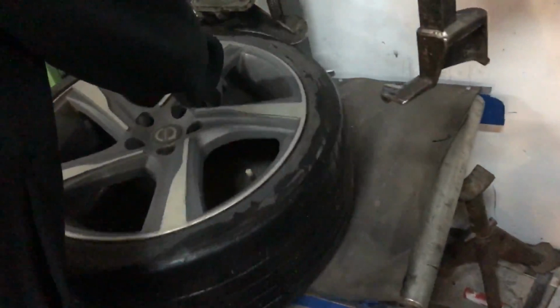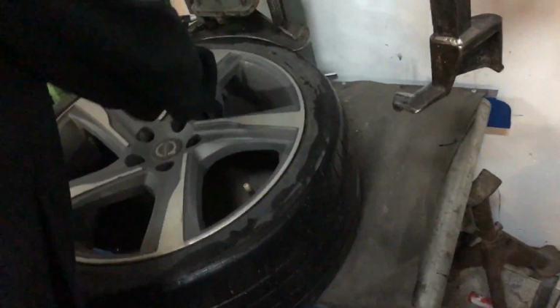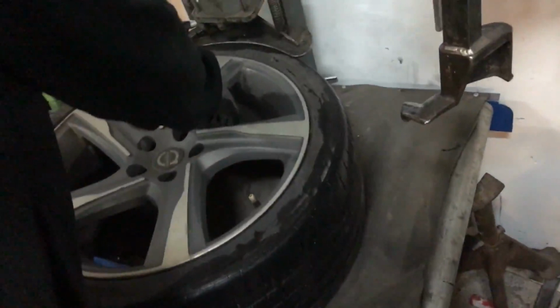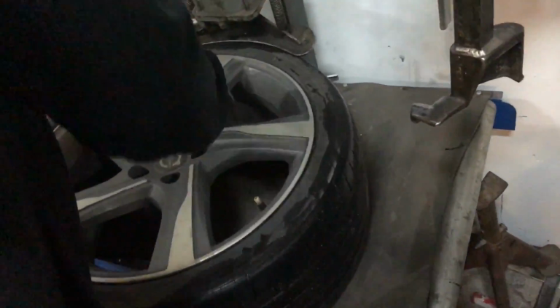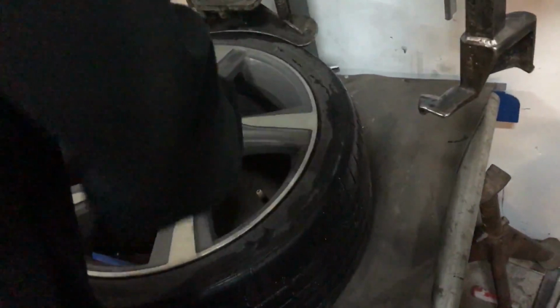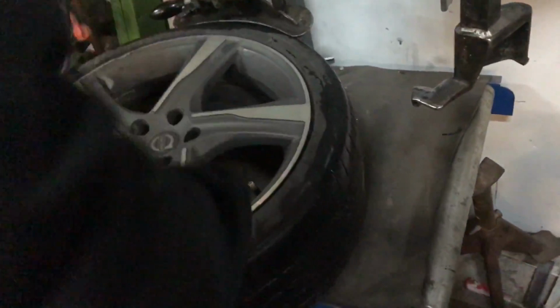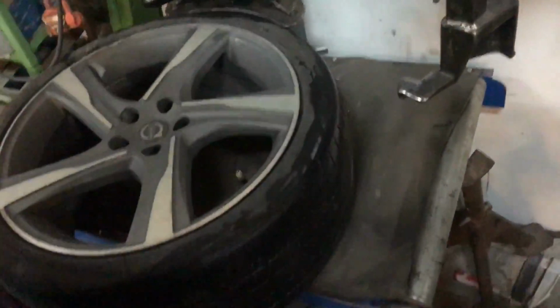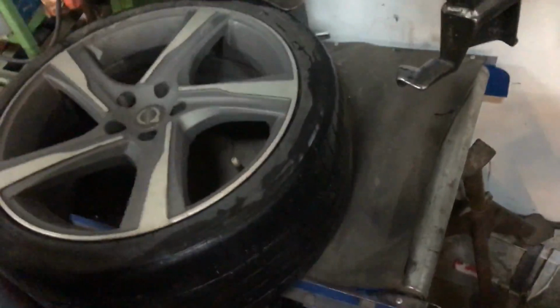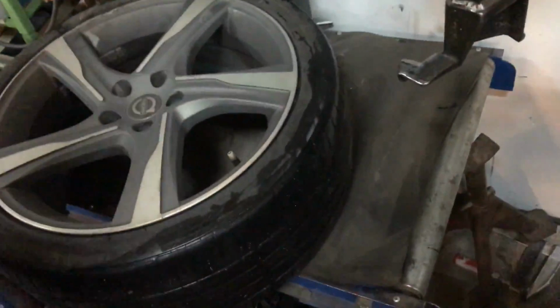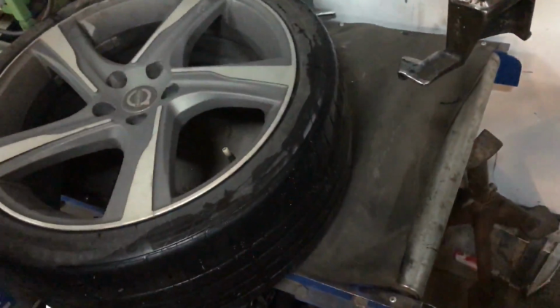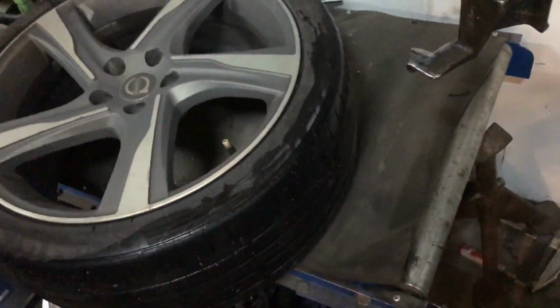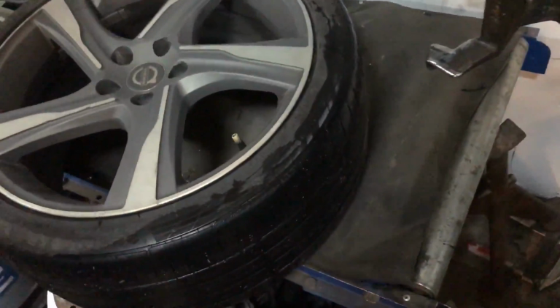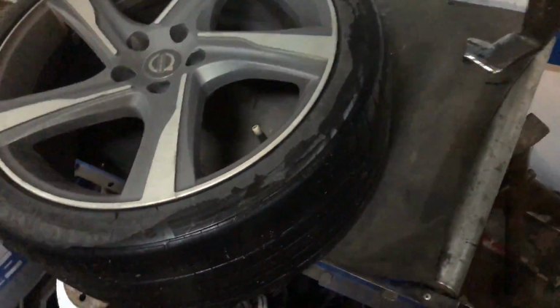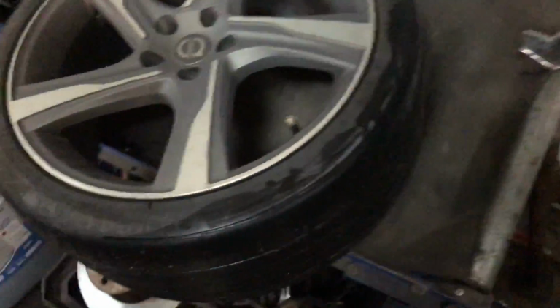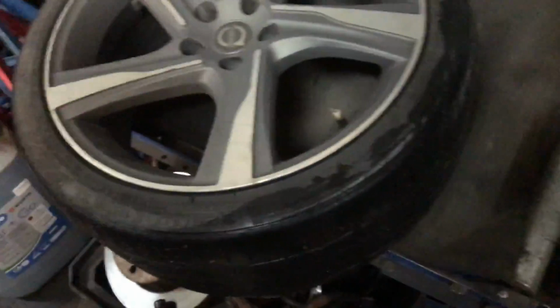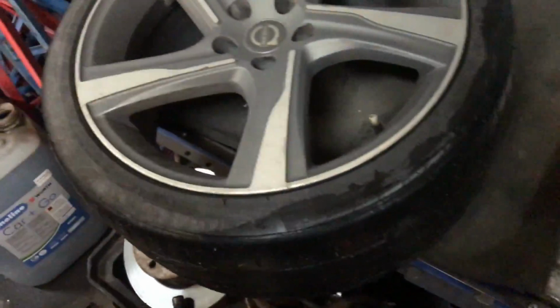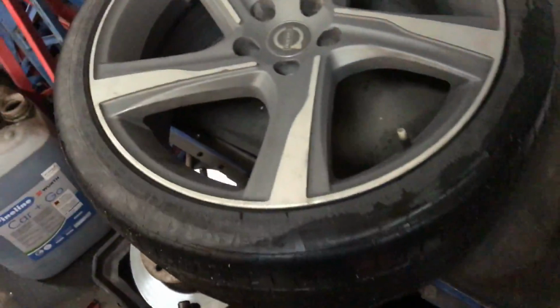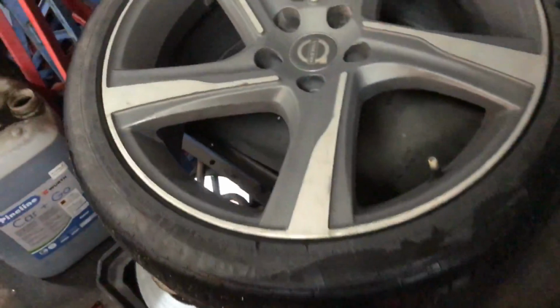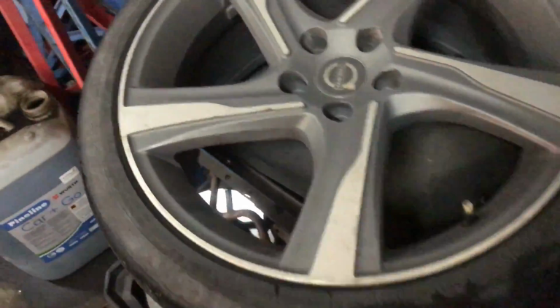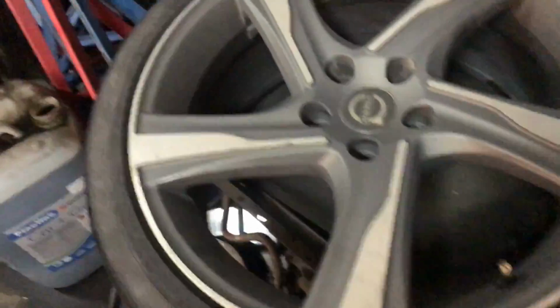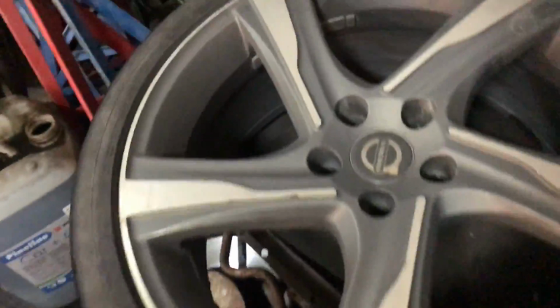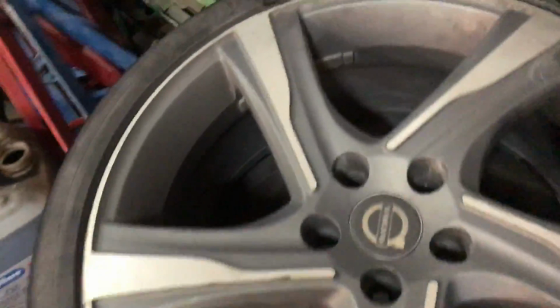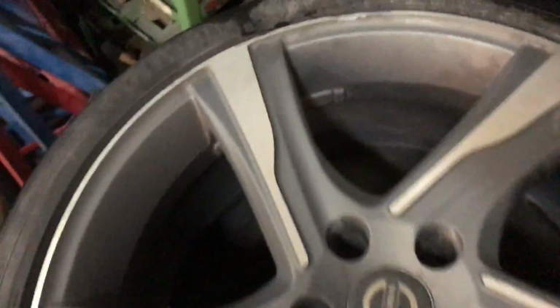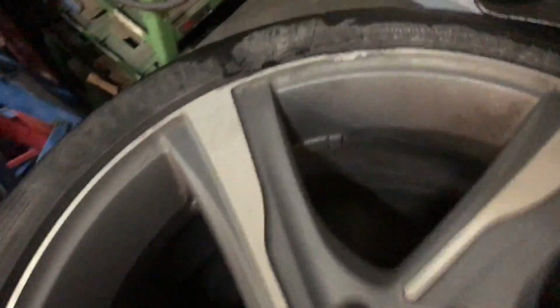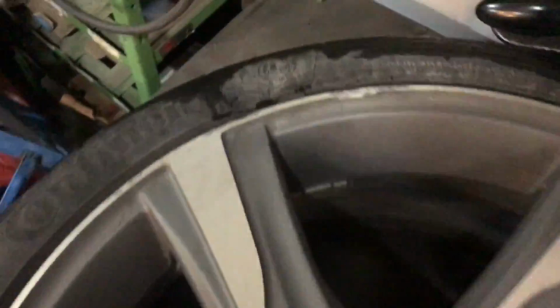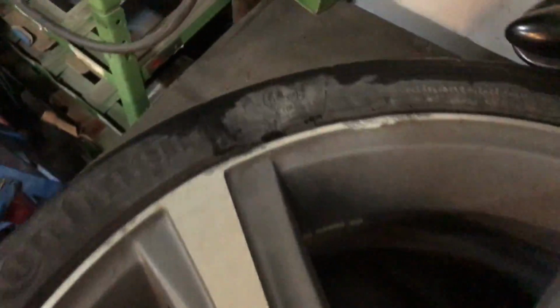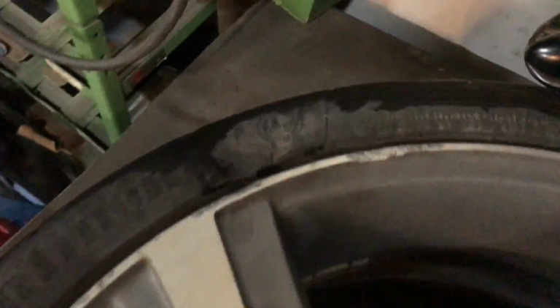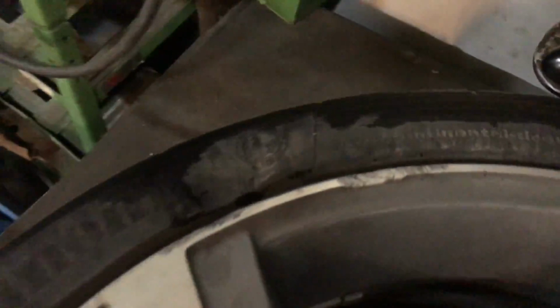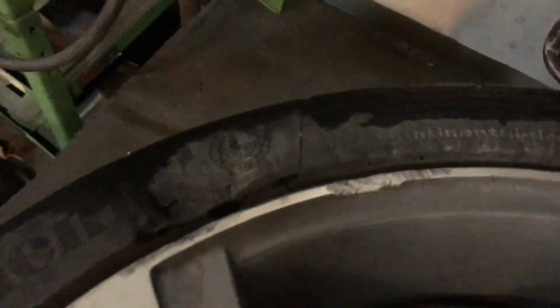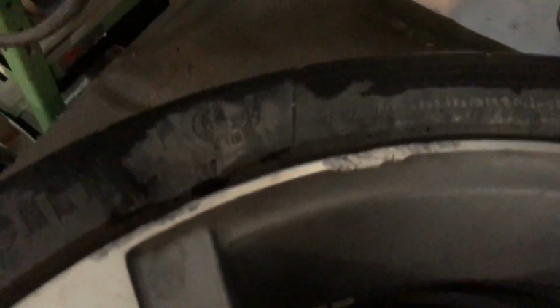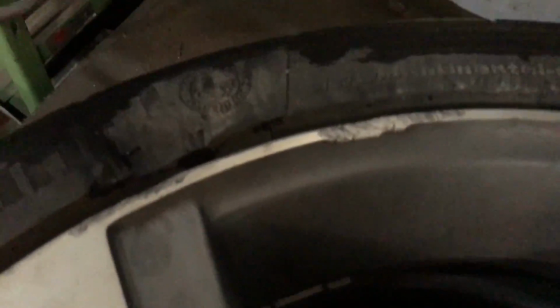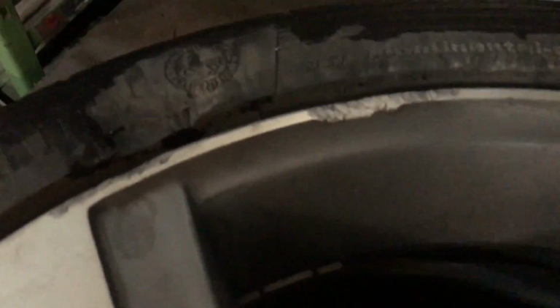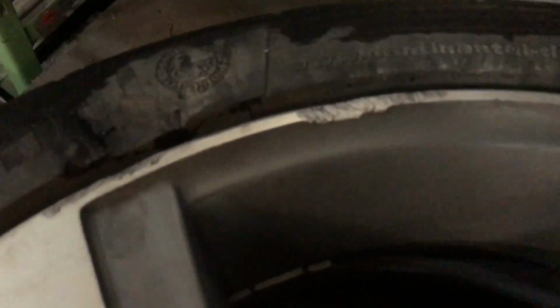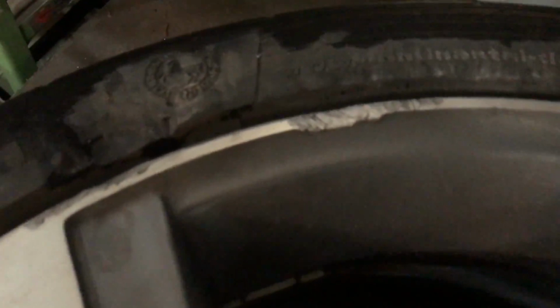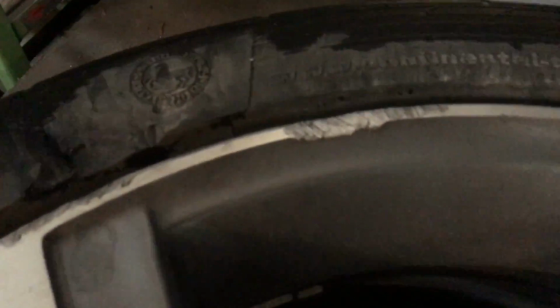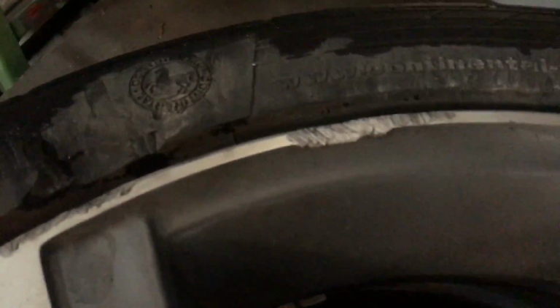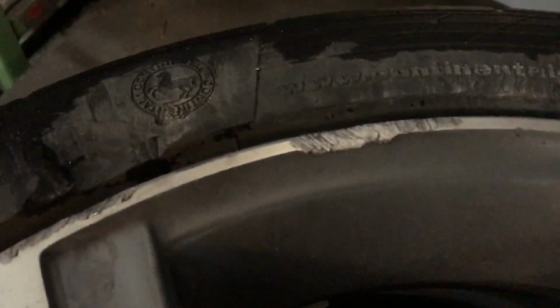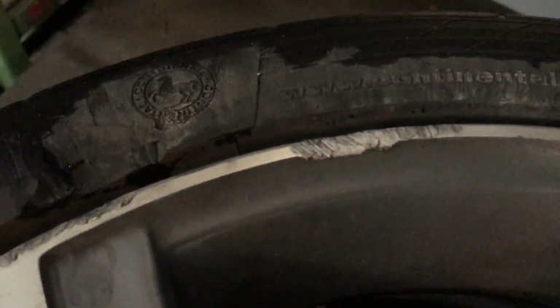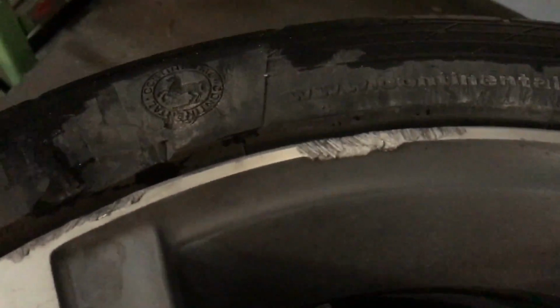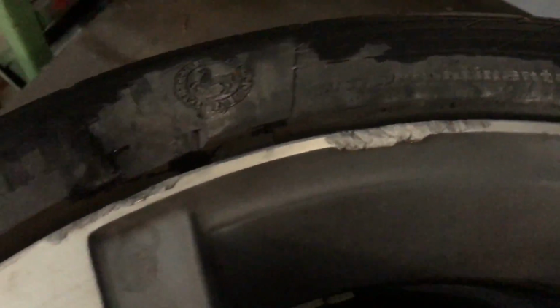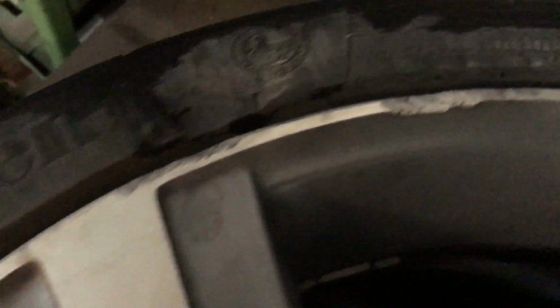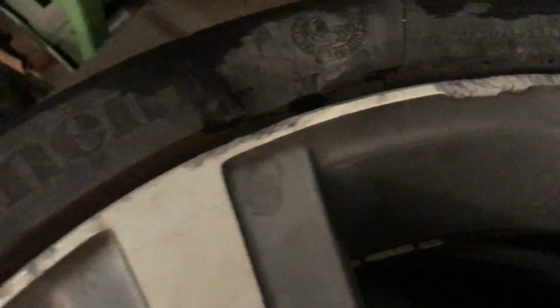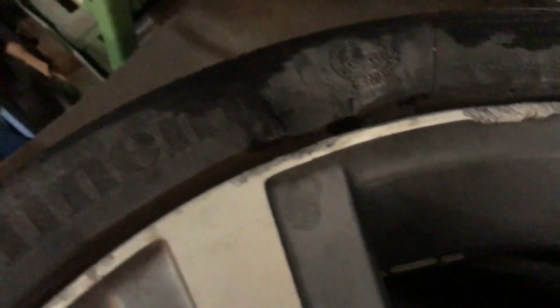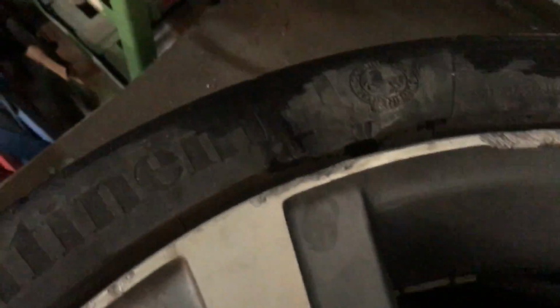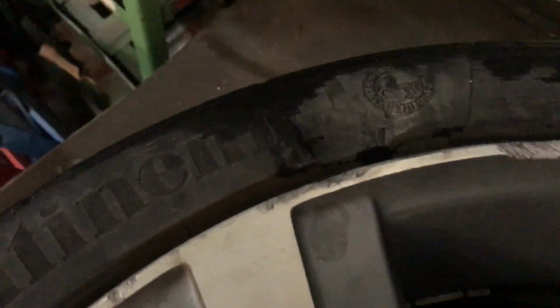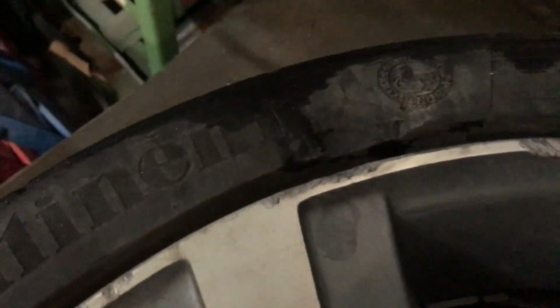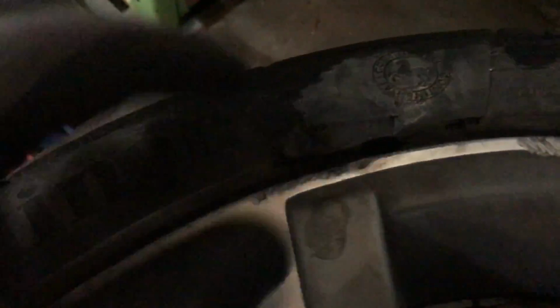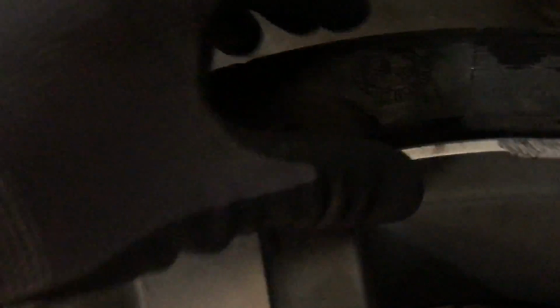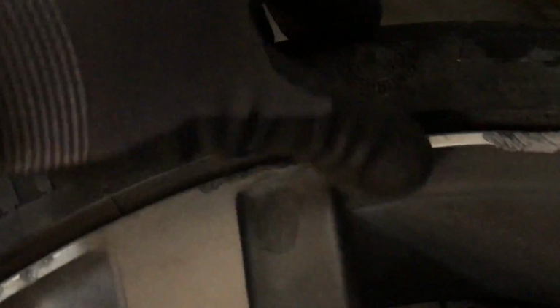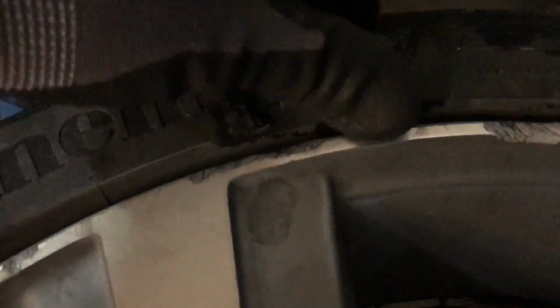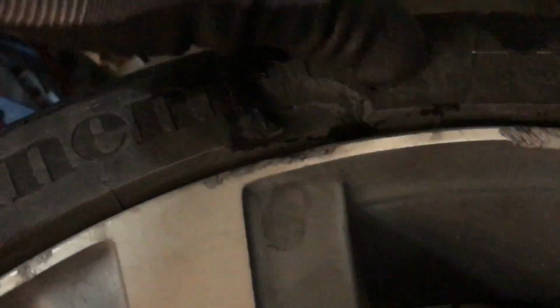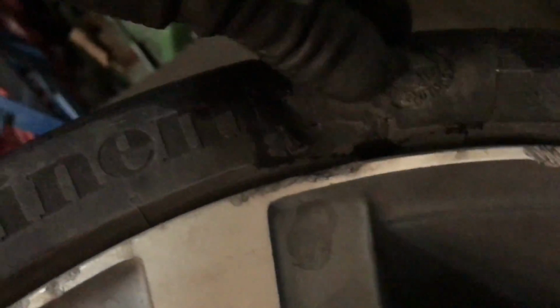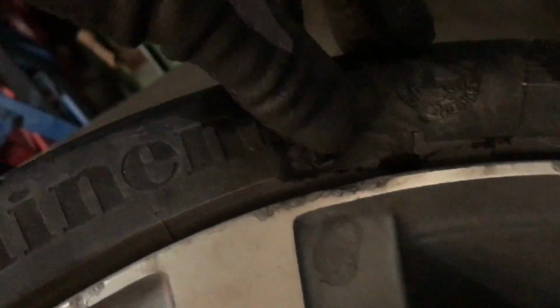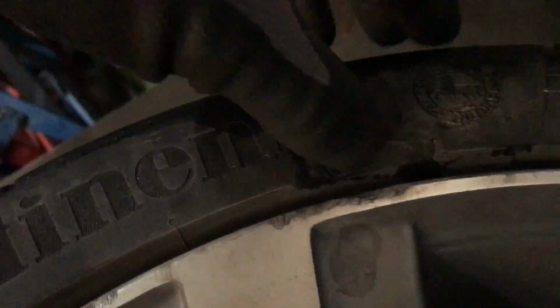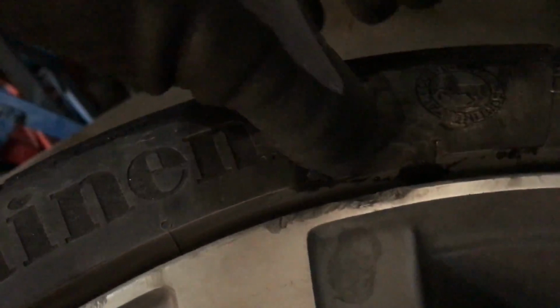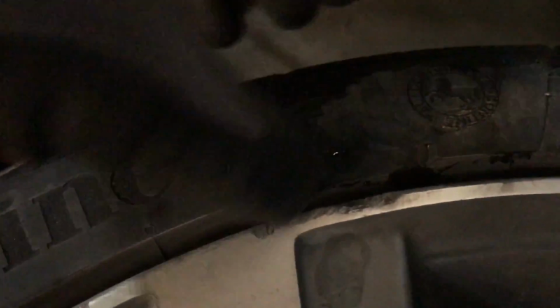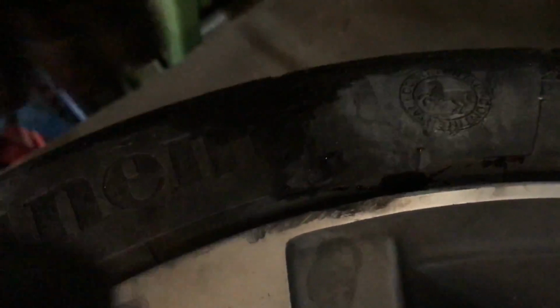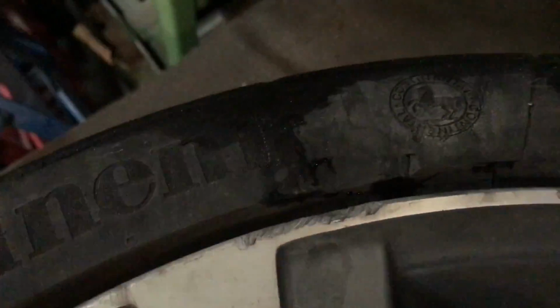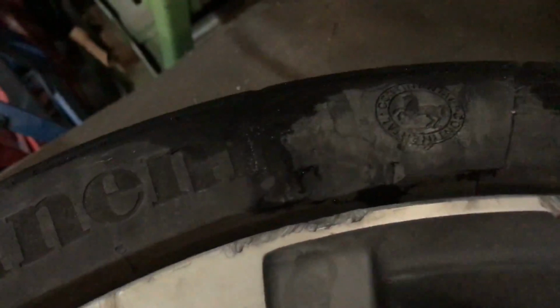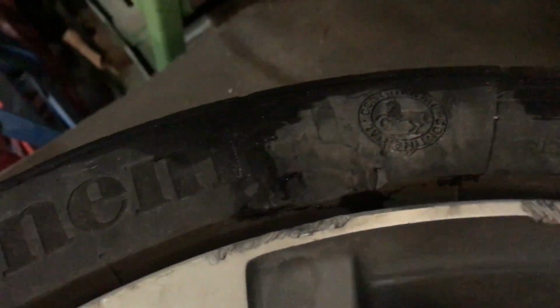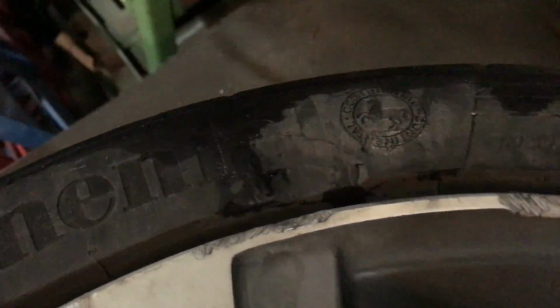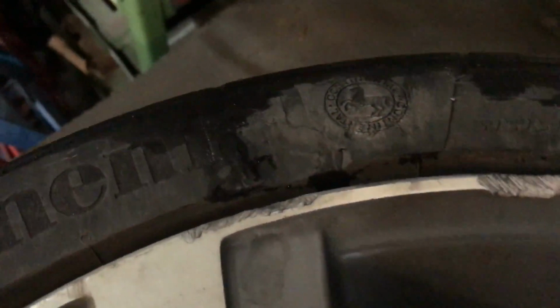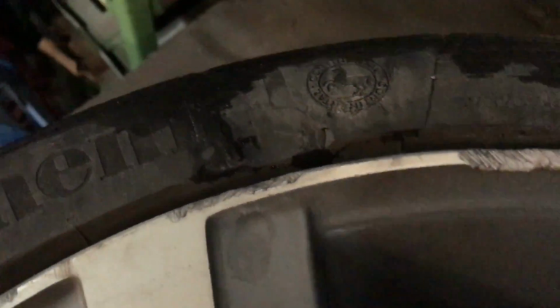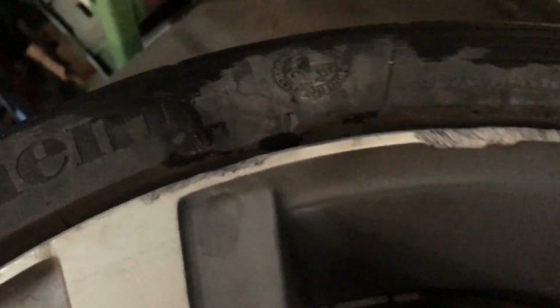De här säljerna har levt ett hårt liv. Det här gummit har levt ett hårt liv. (These rims have lived a hard life. This rubber has lived a hard life.)